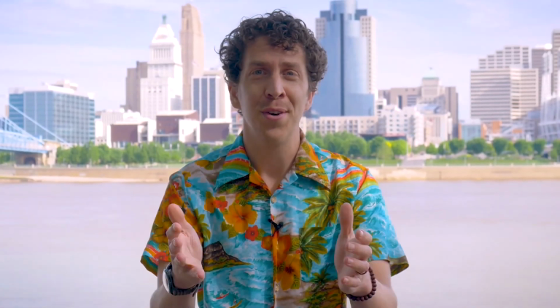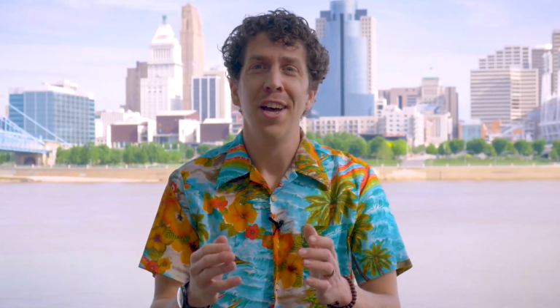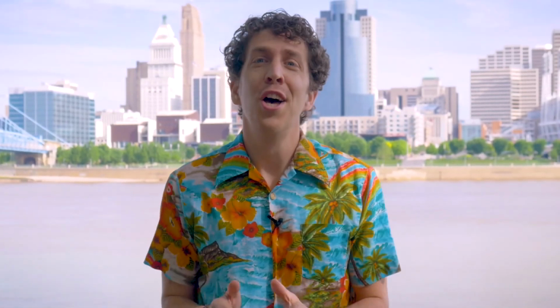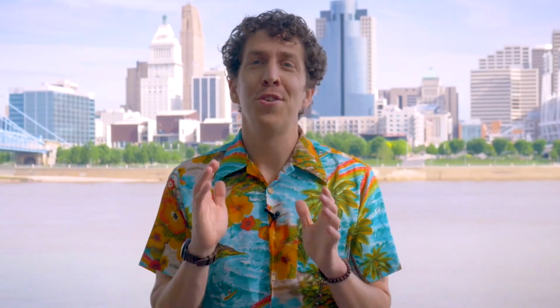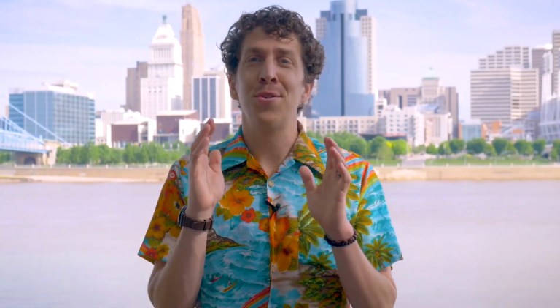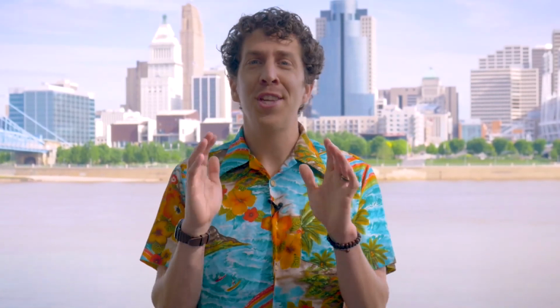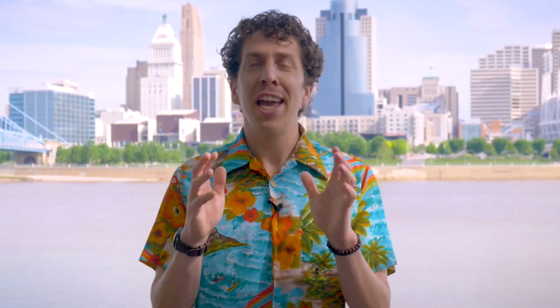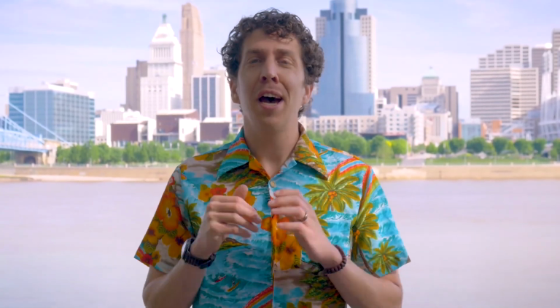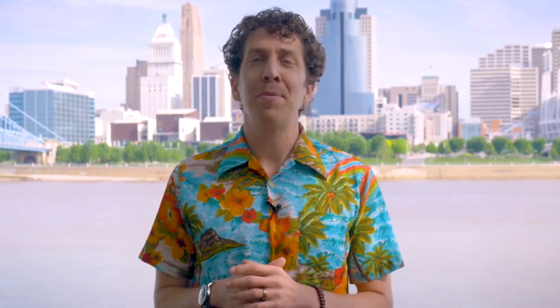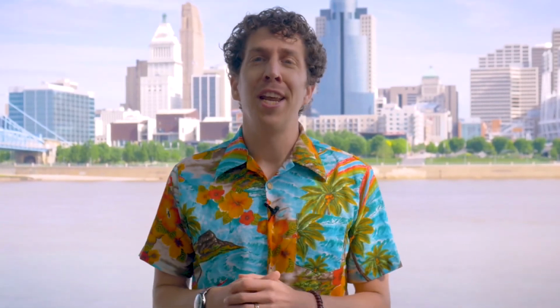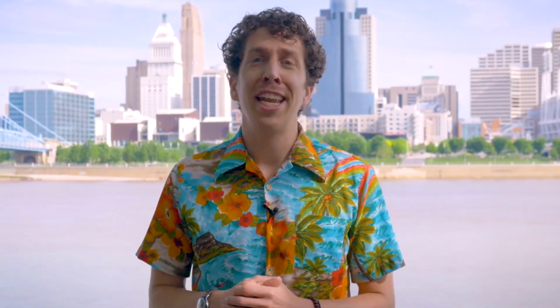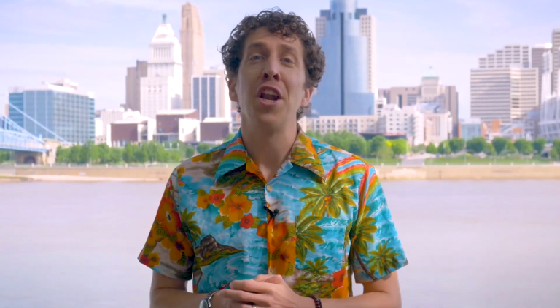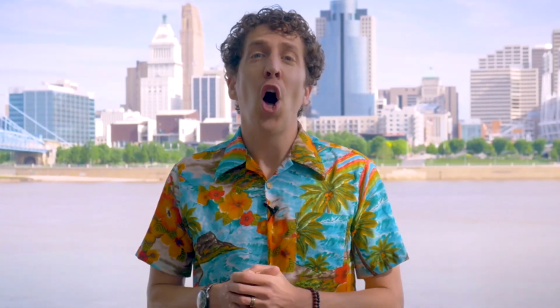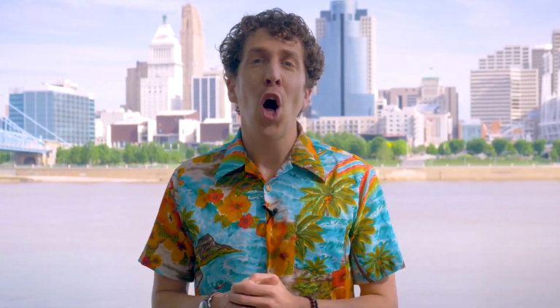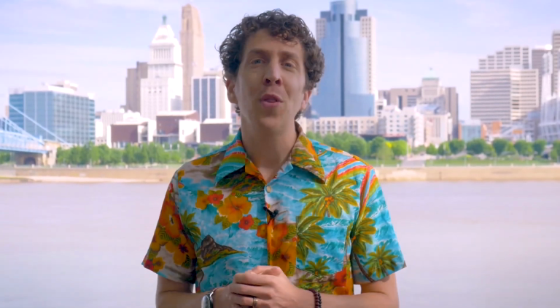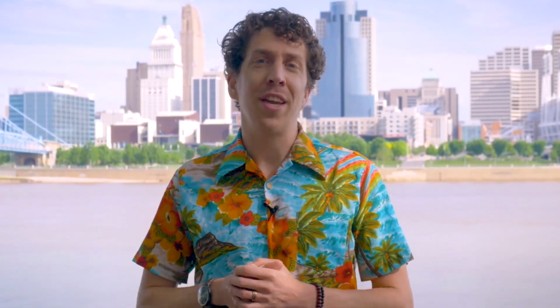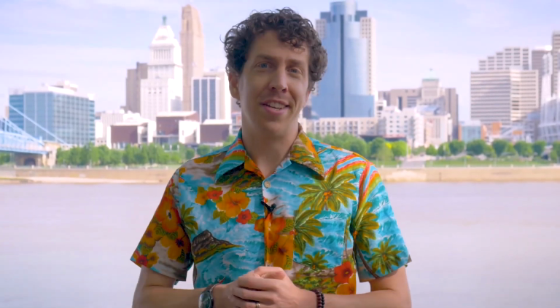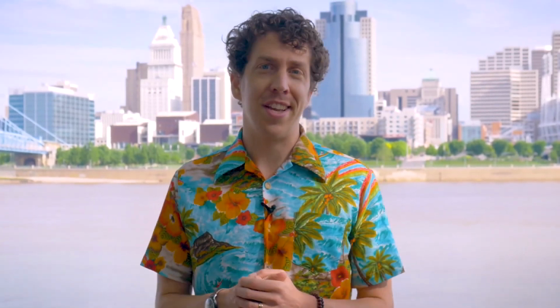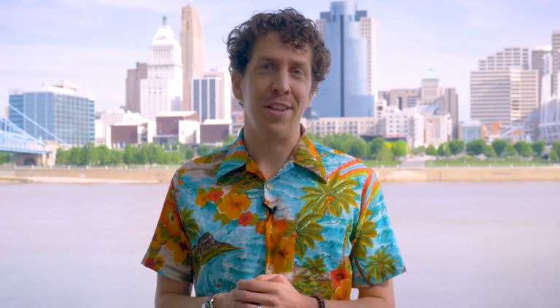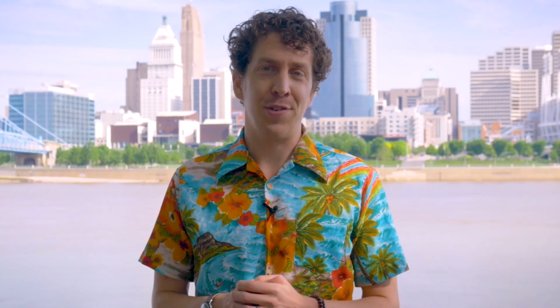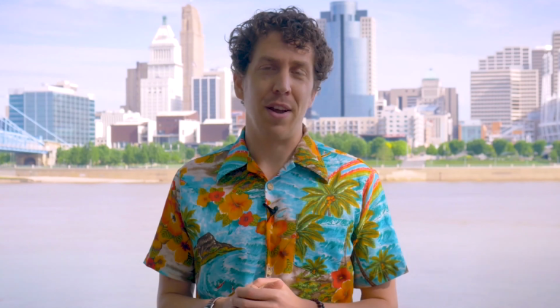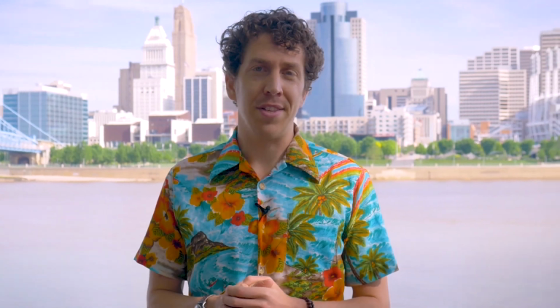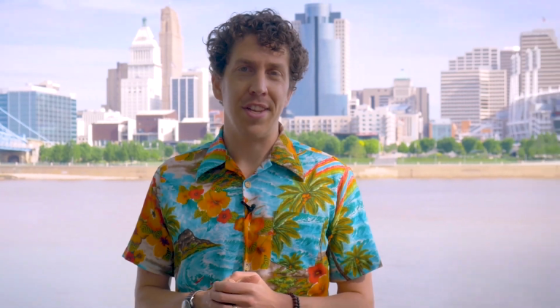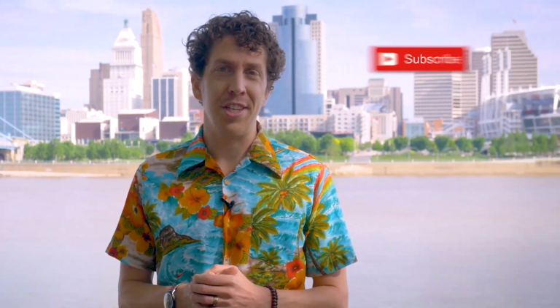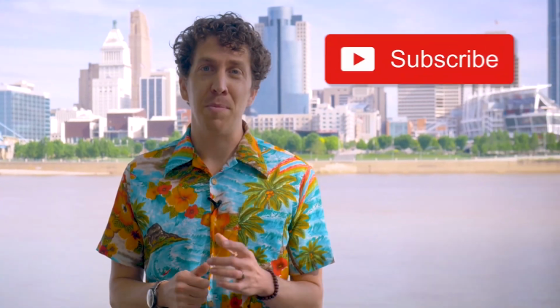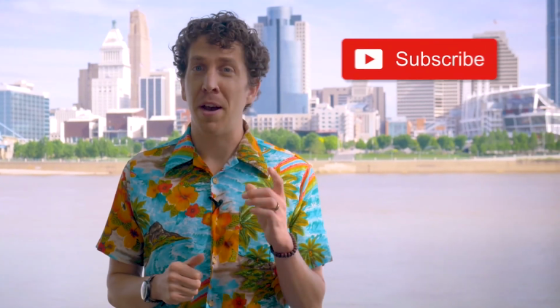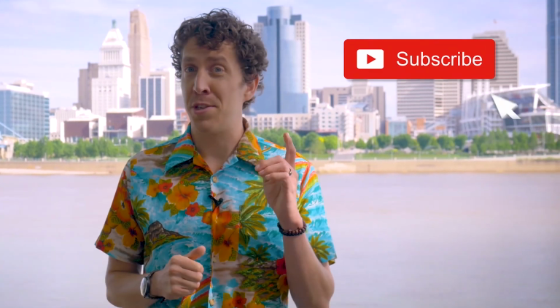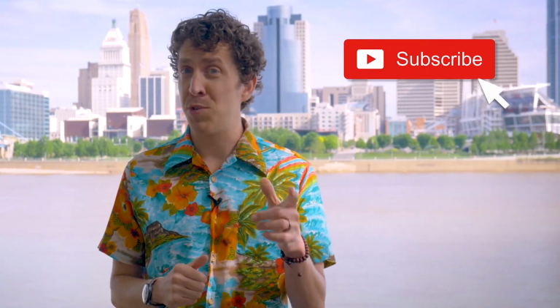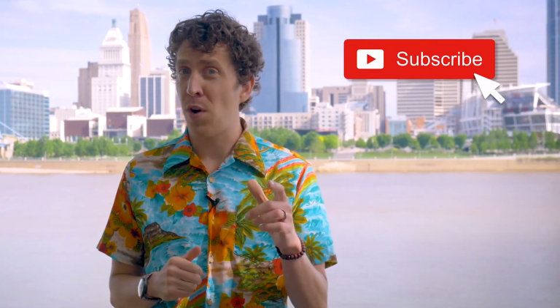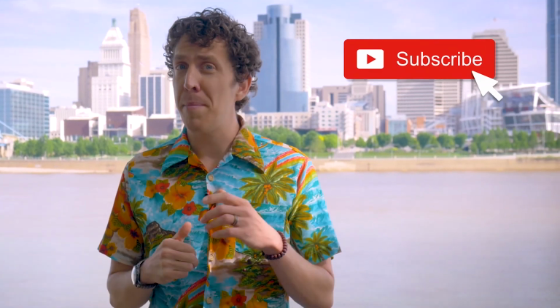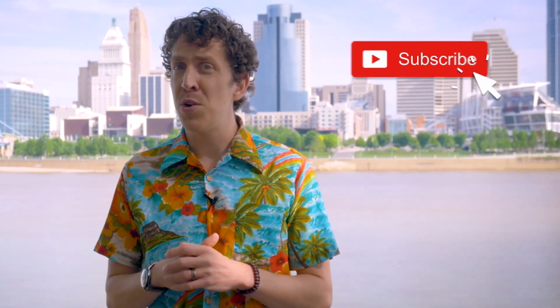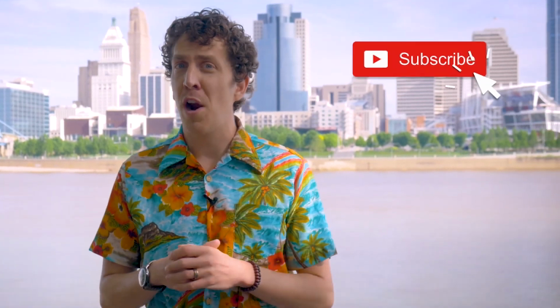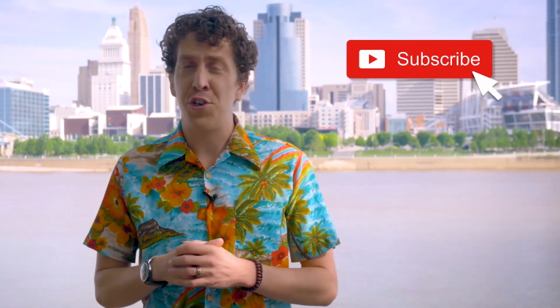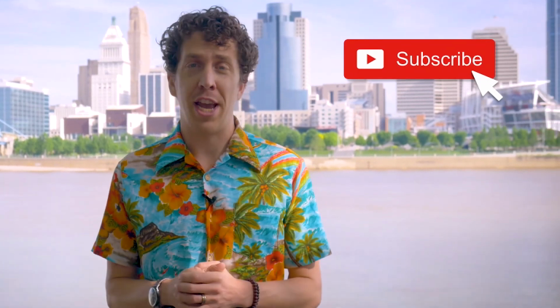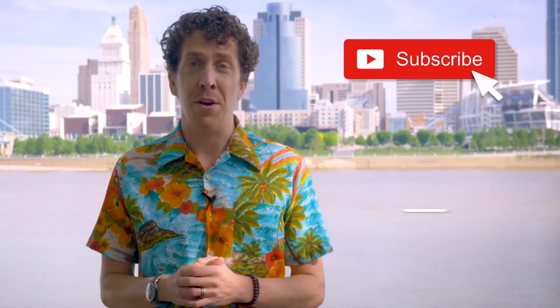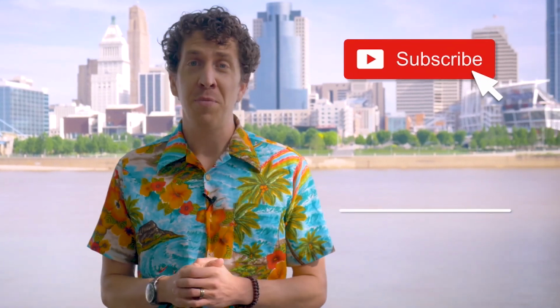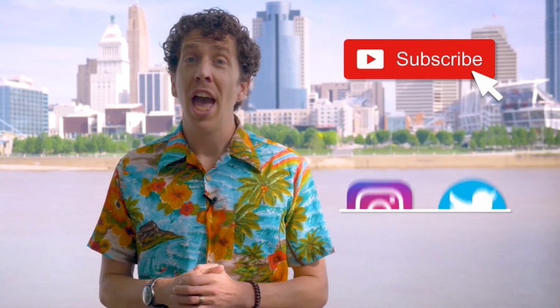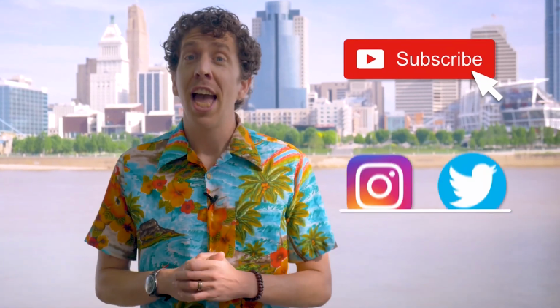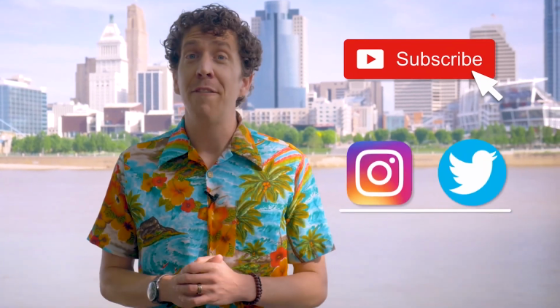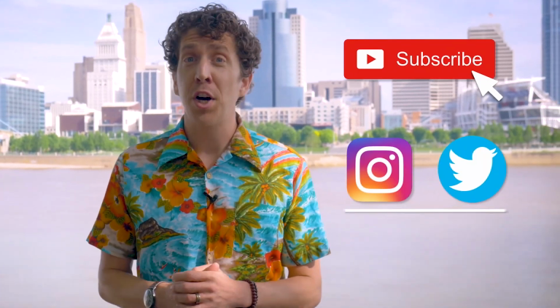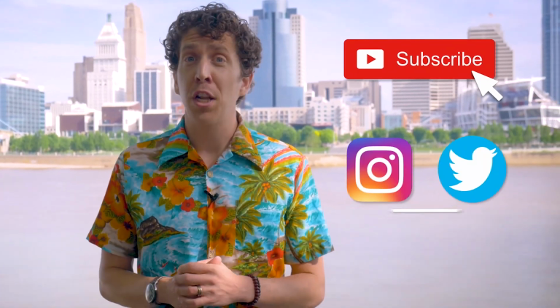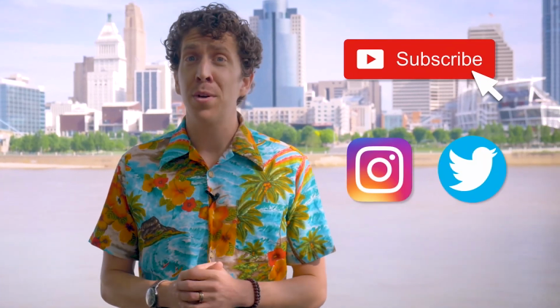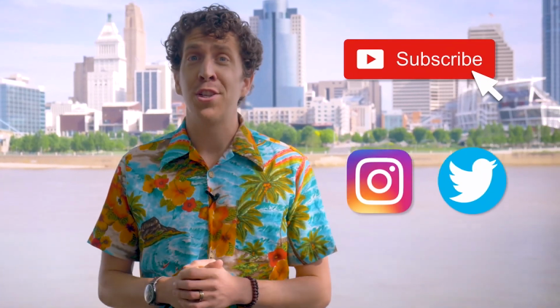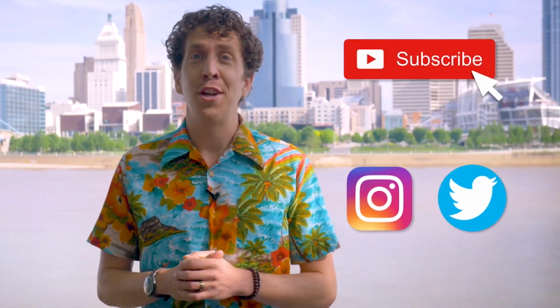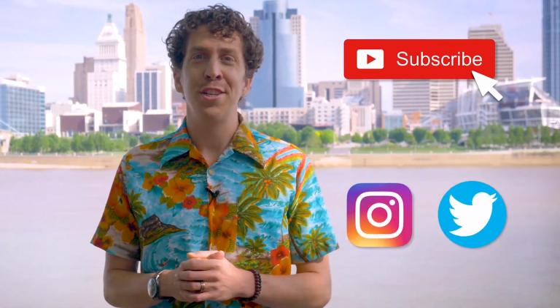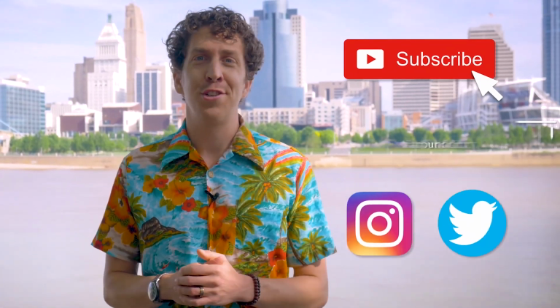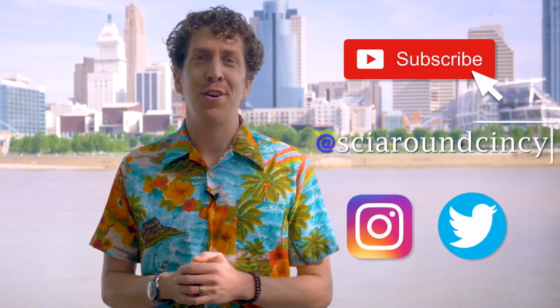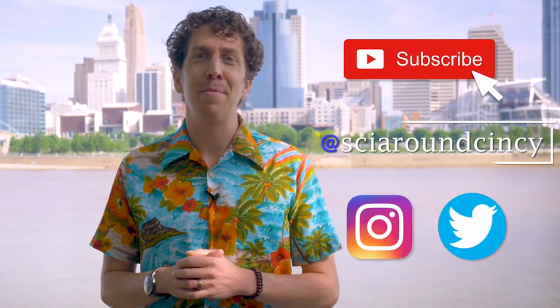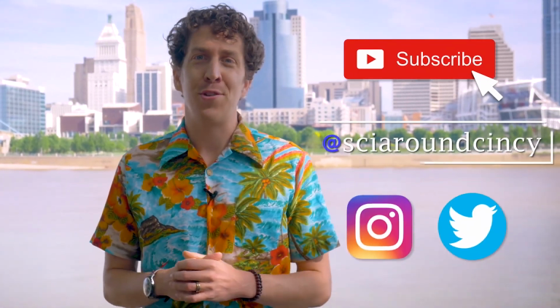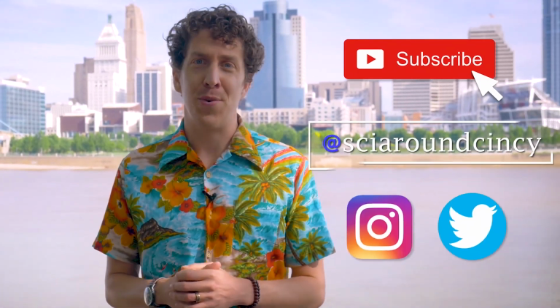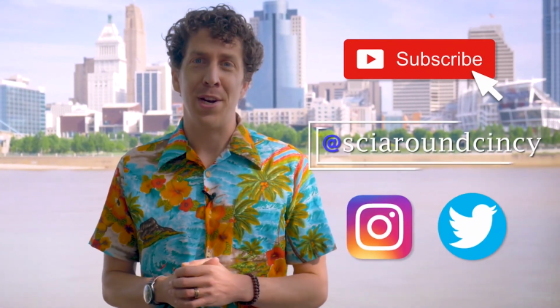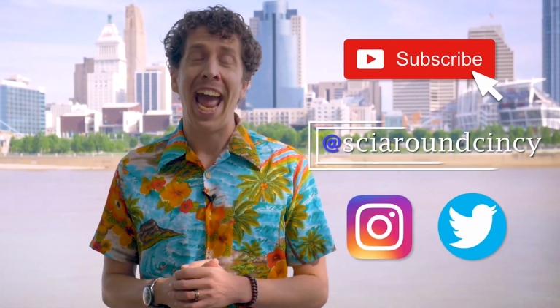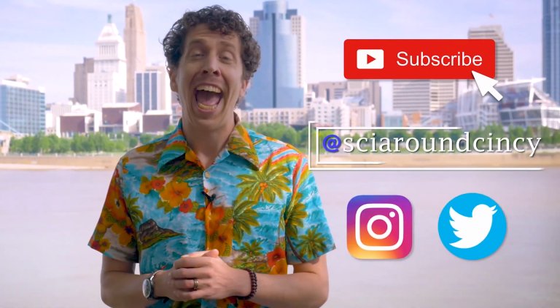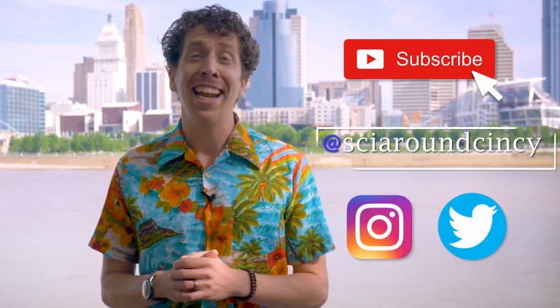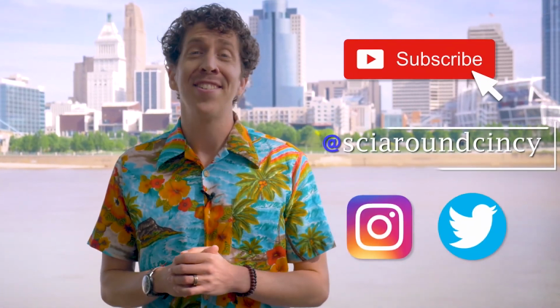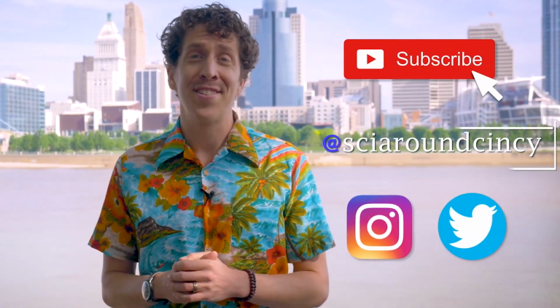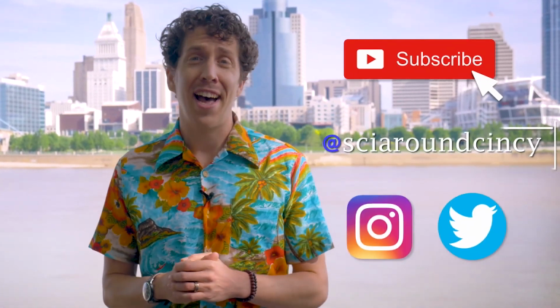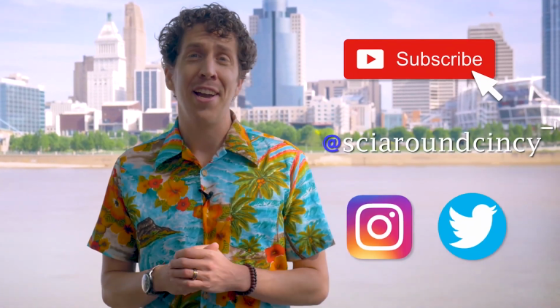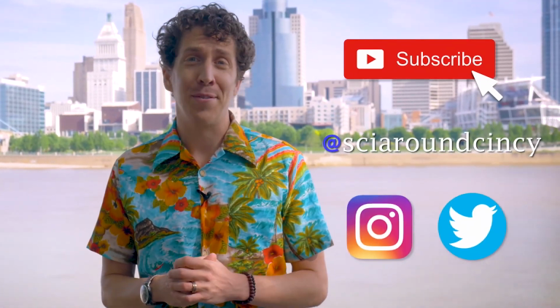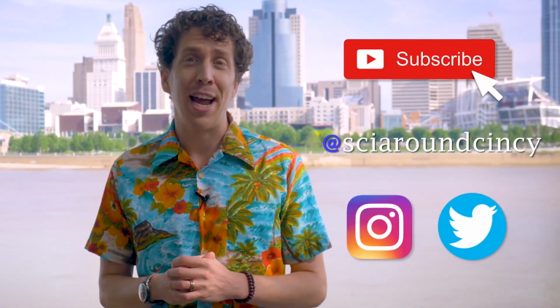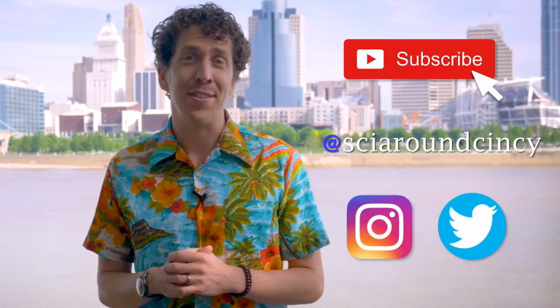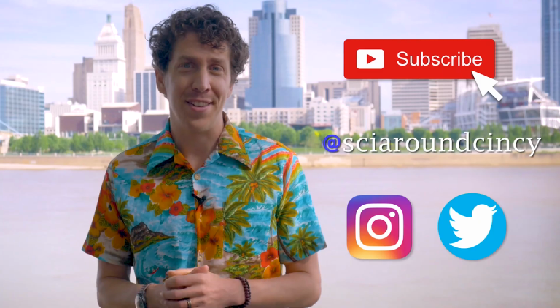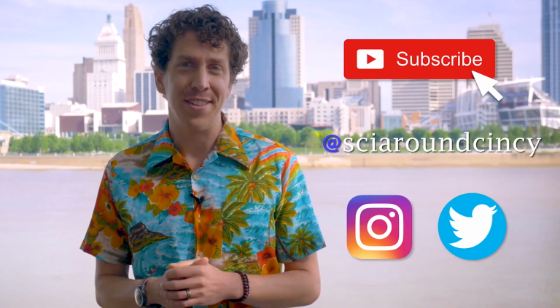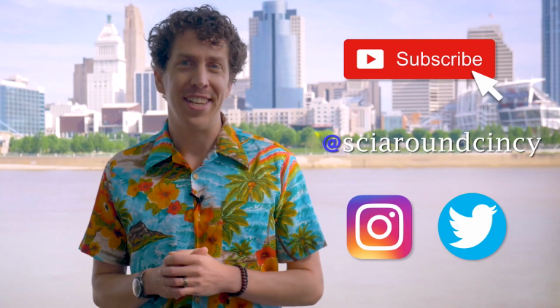Do you love science? Of course you do. Stay up to date on all things science around Cincy by subscribing to our channel and follow us on Instagram and Twitter at SciAroundCincy.